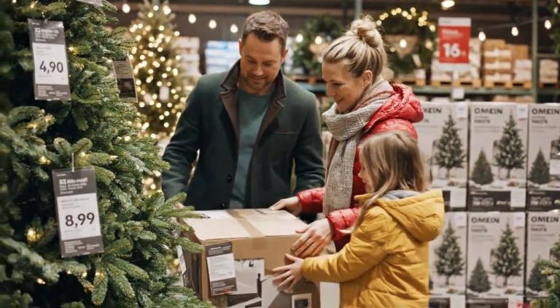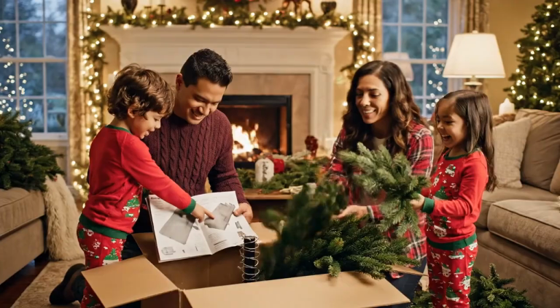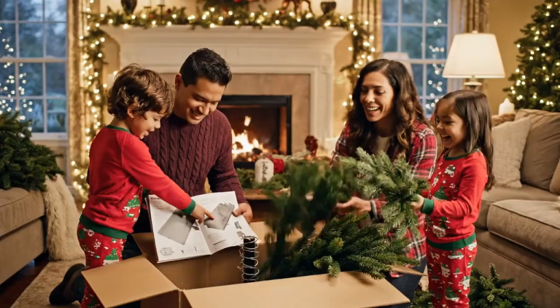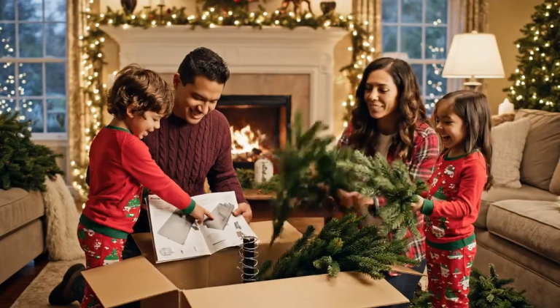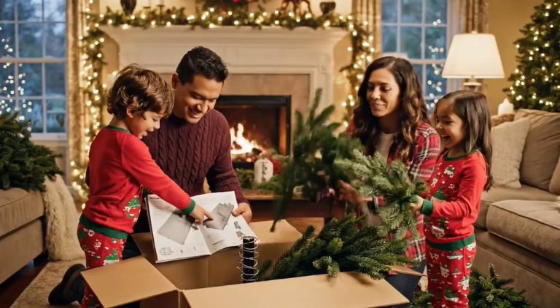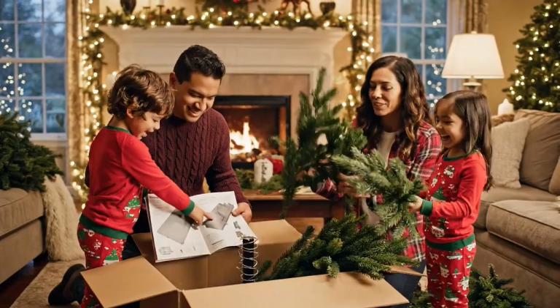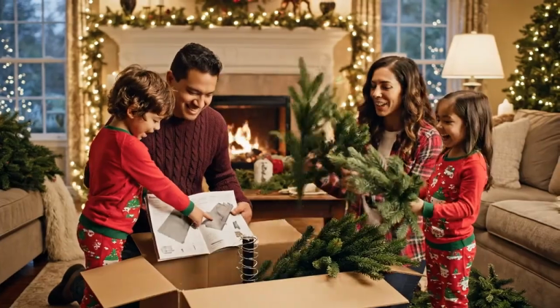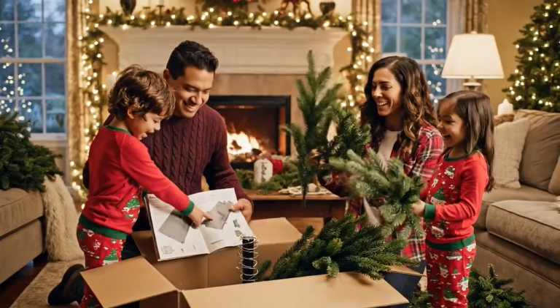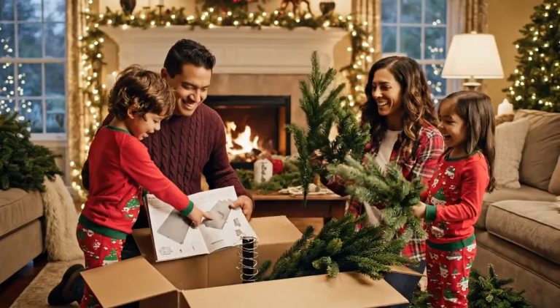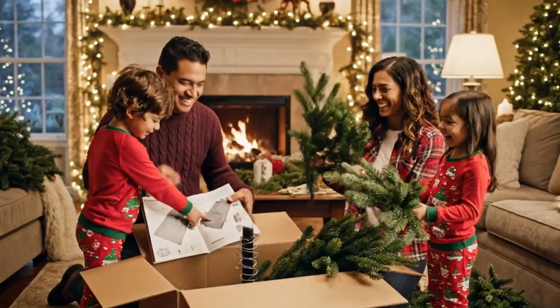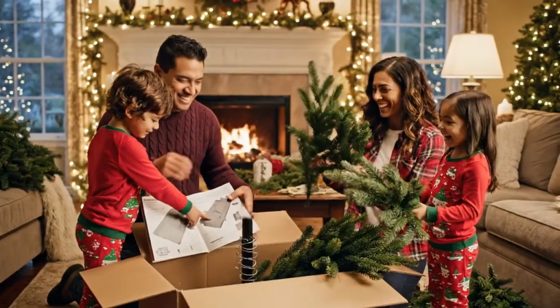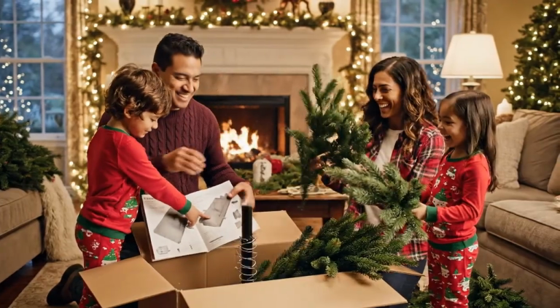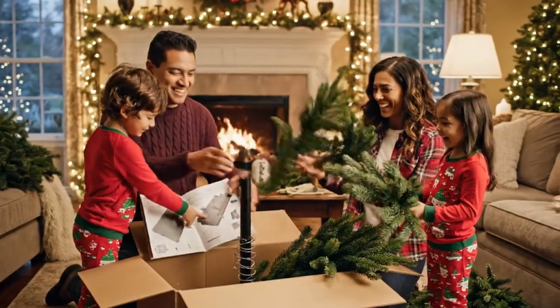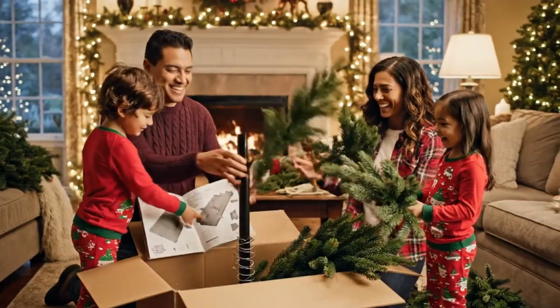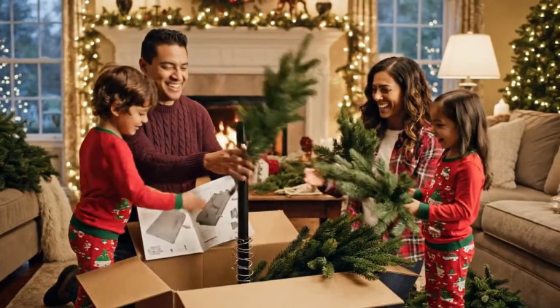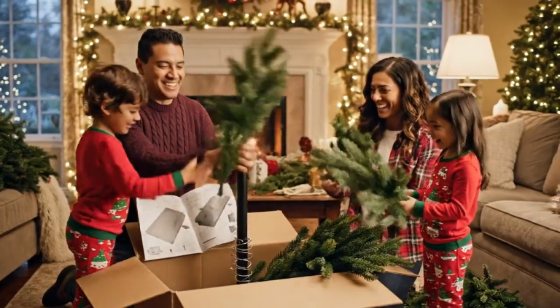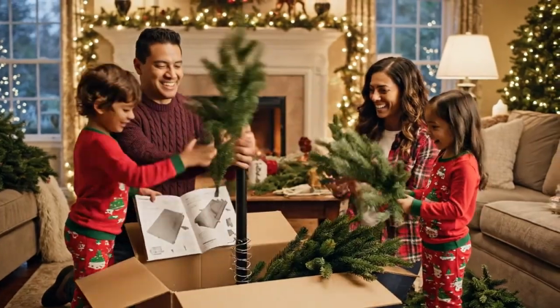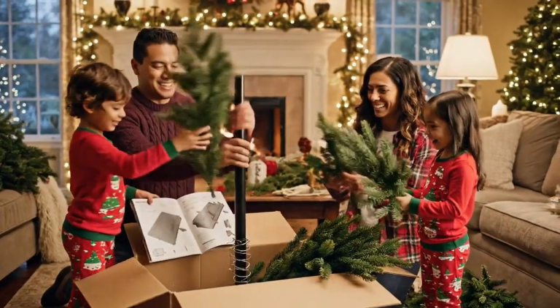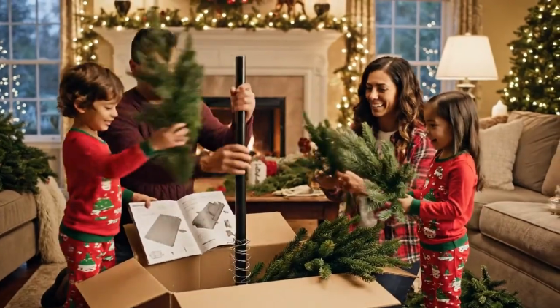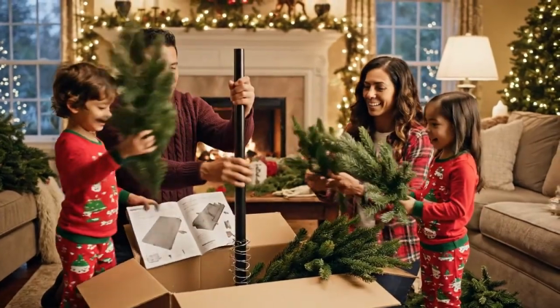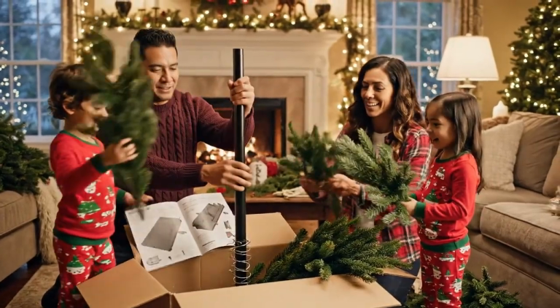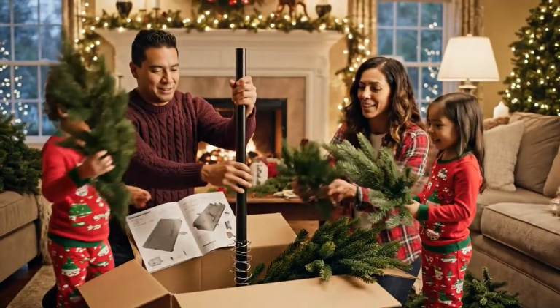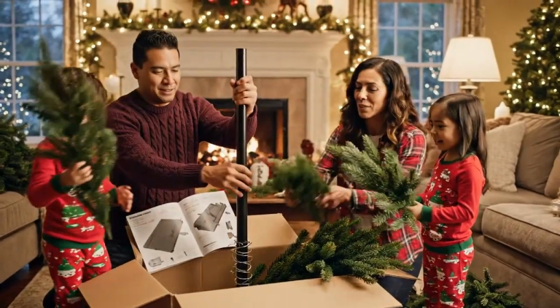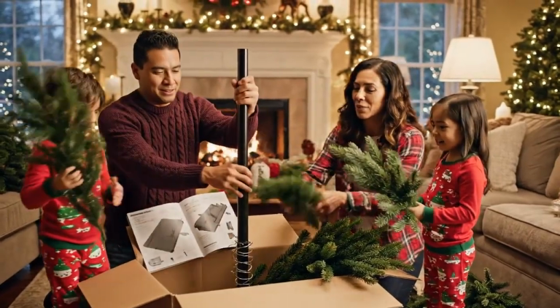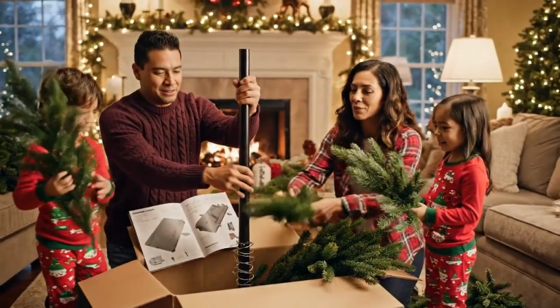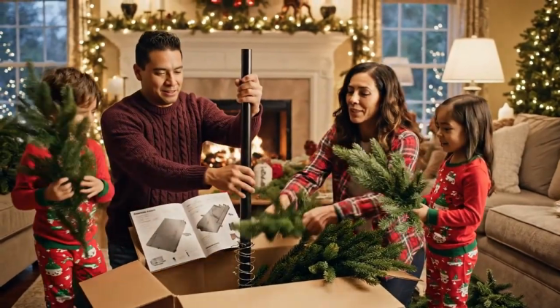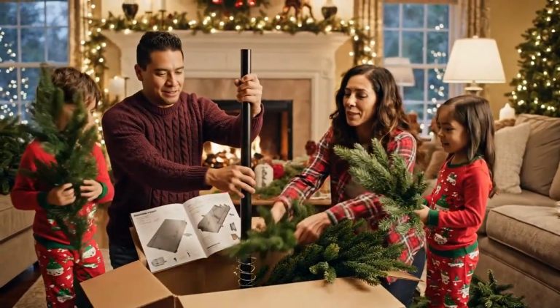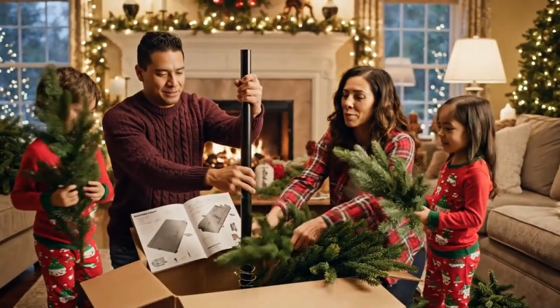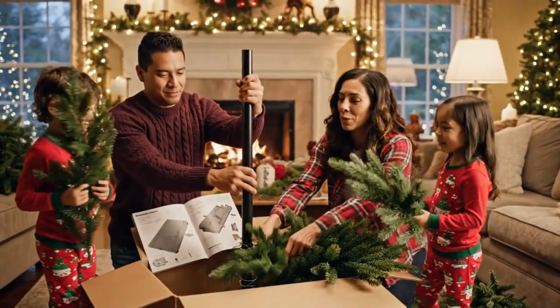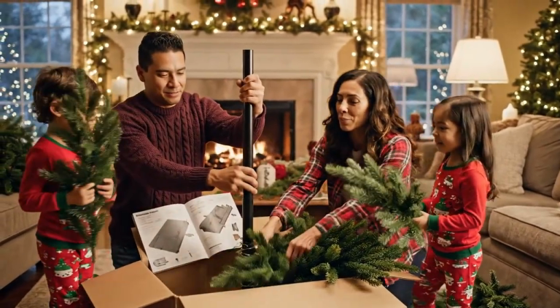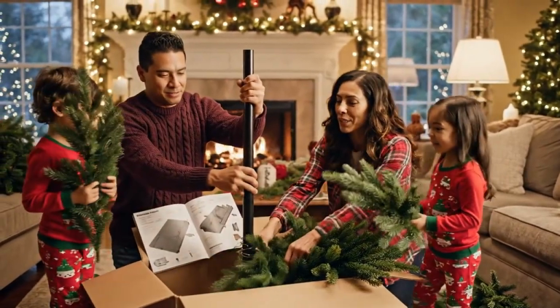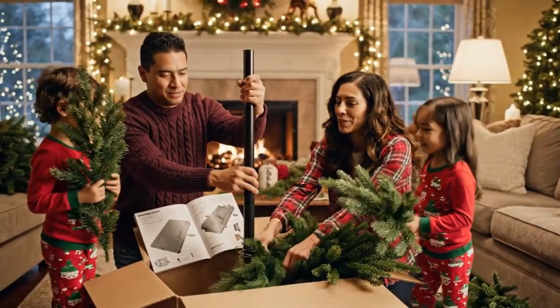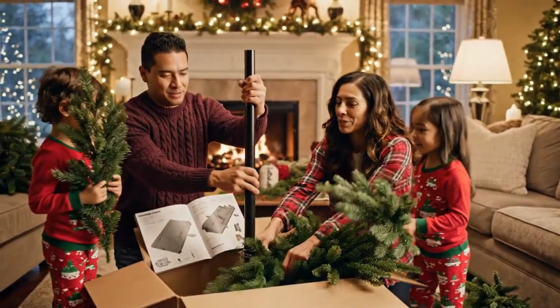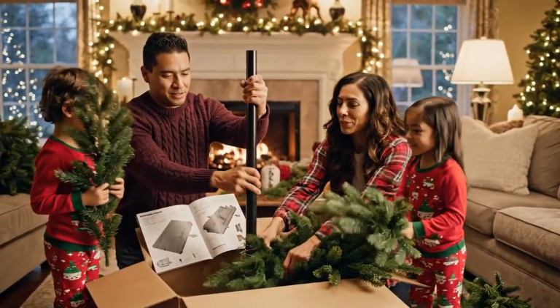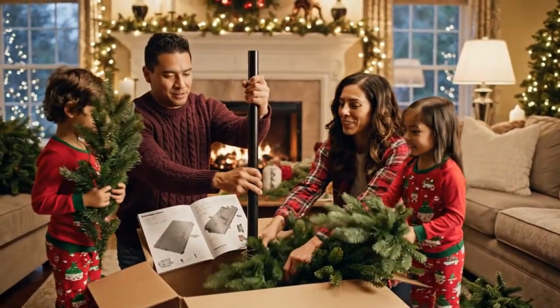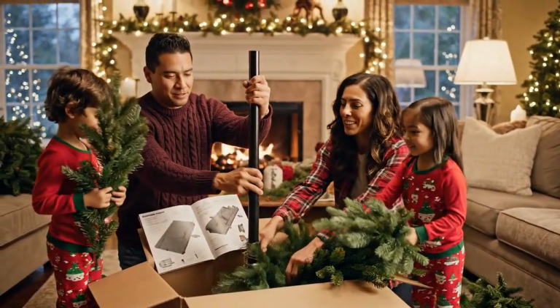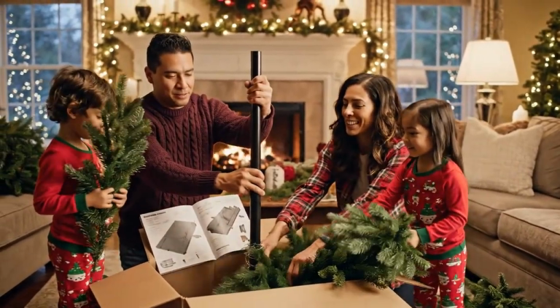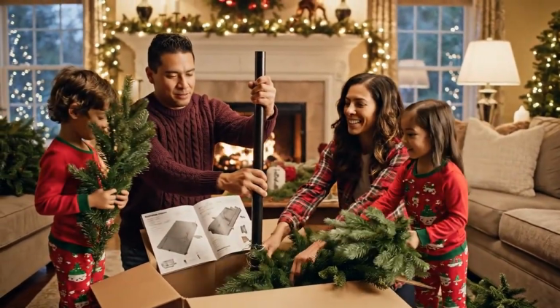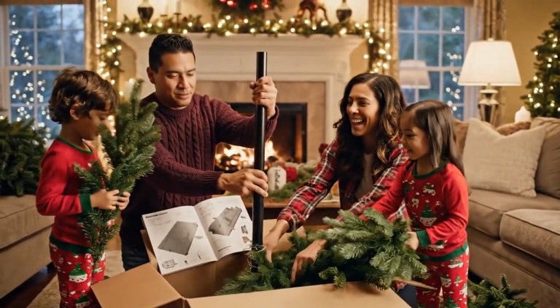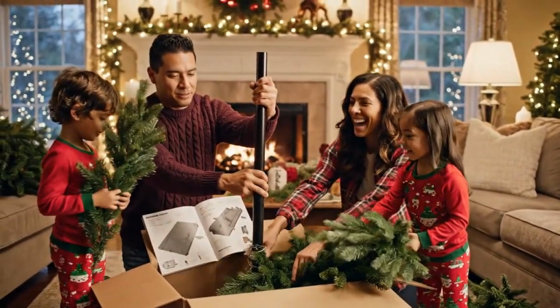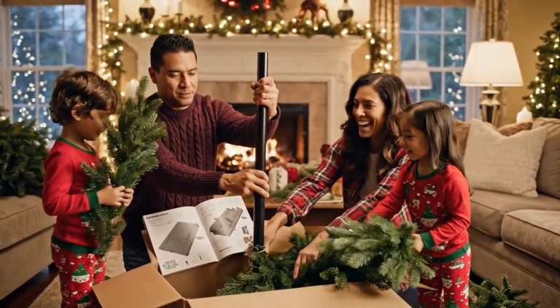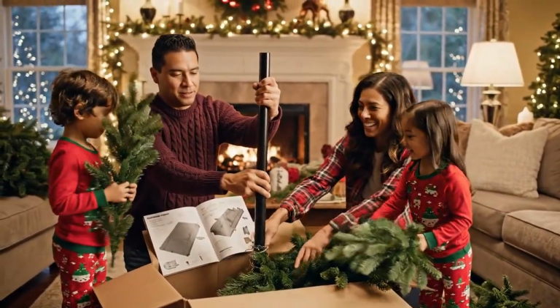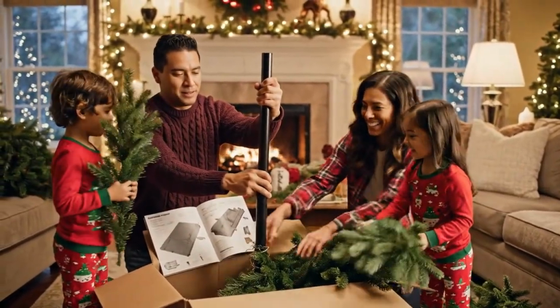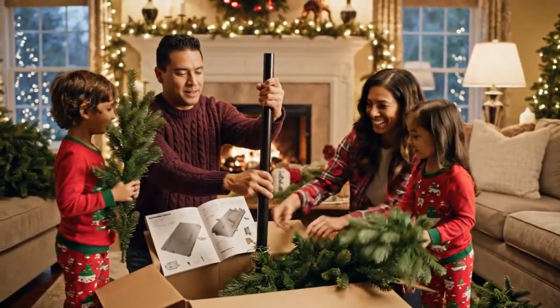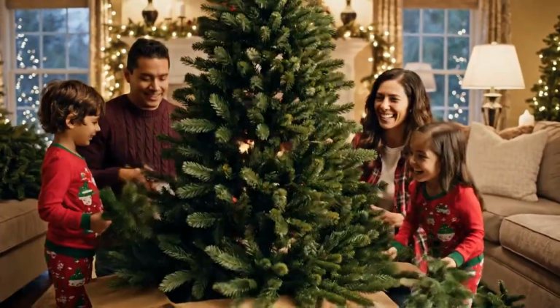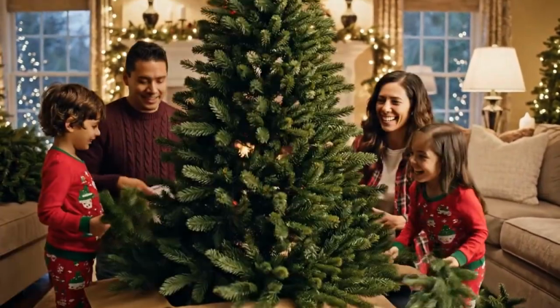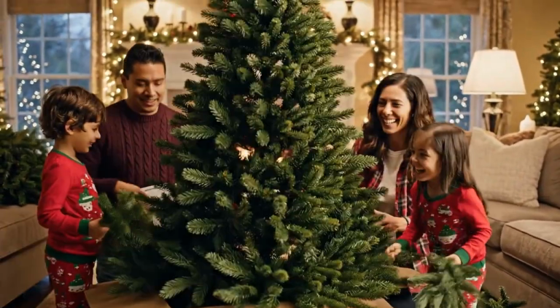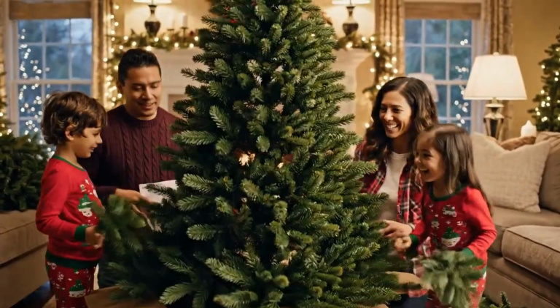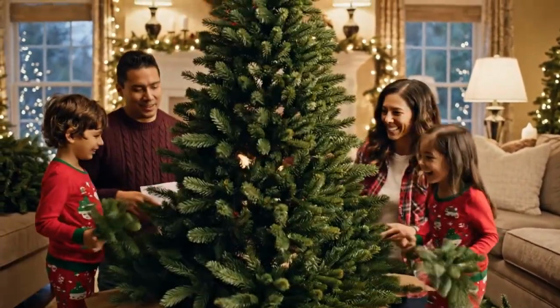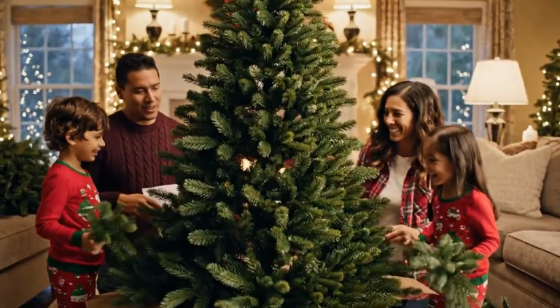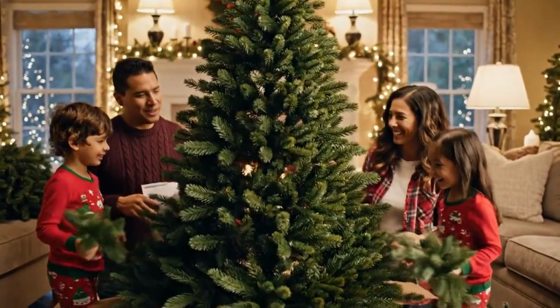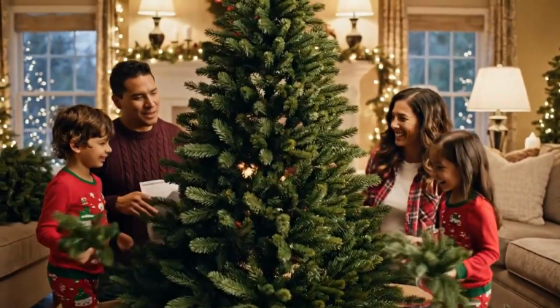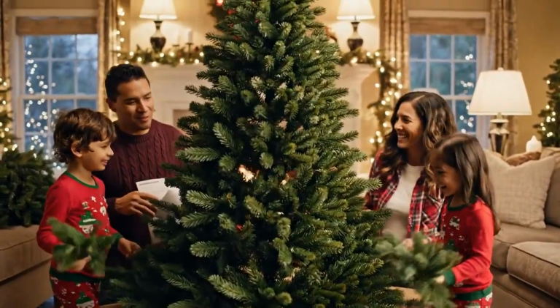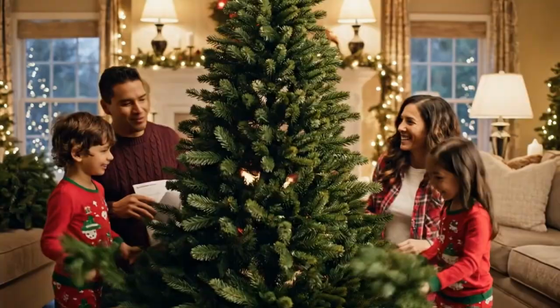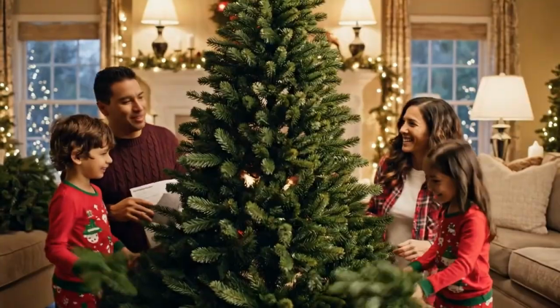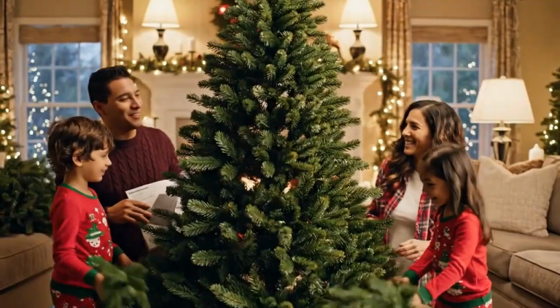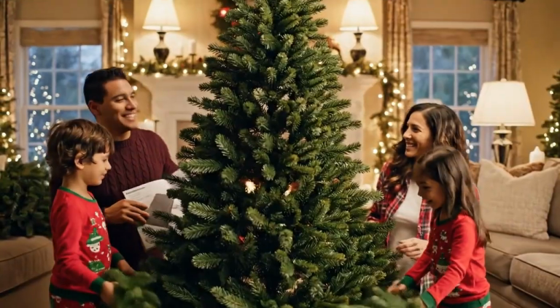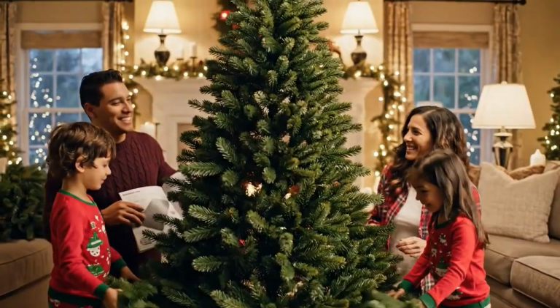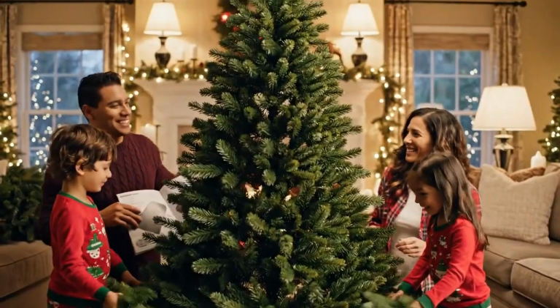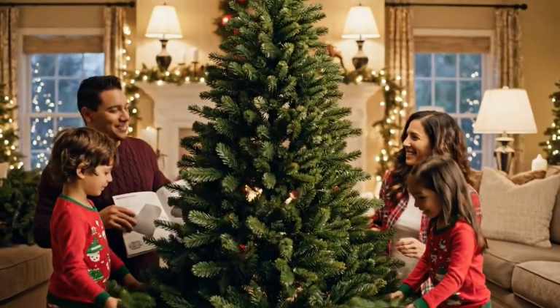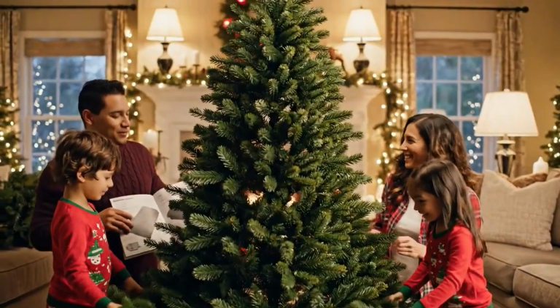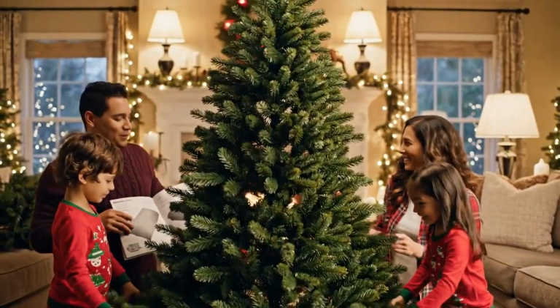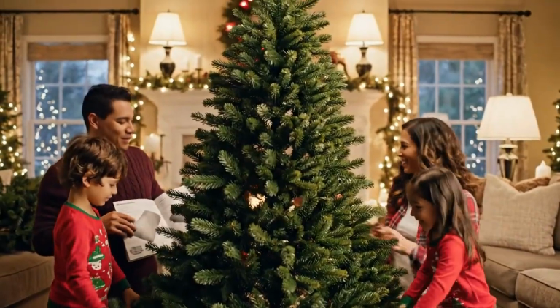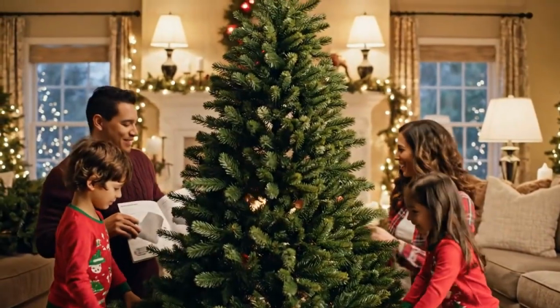Look how tall it's getting. We need more branches over here, Dad. Let me fluff that section for you.